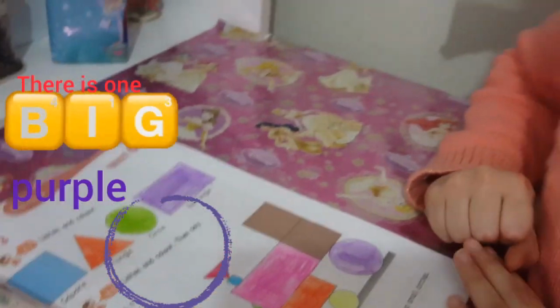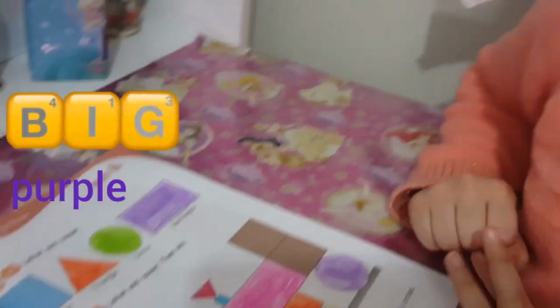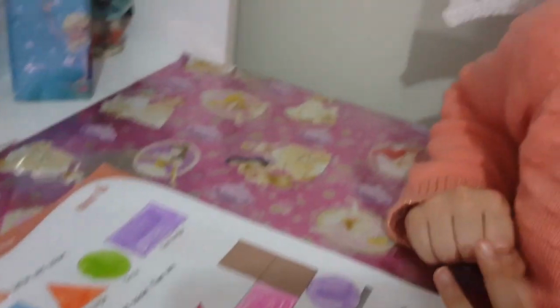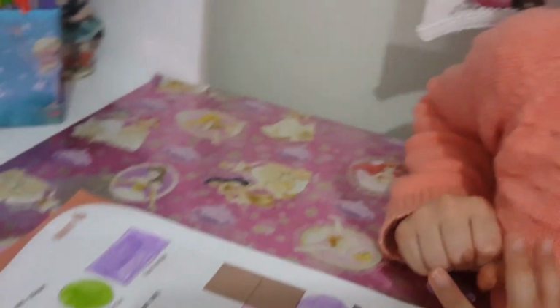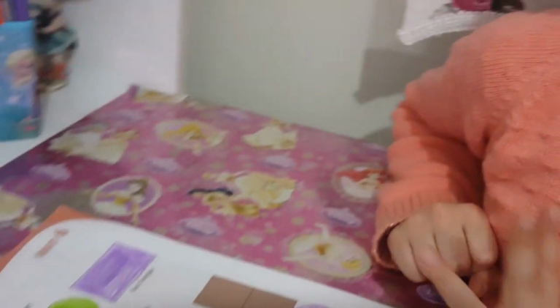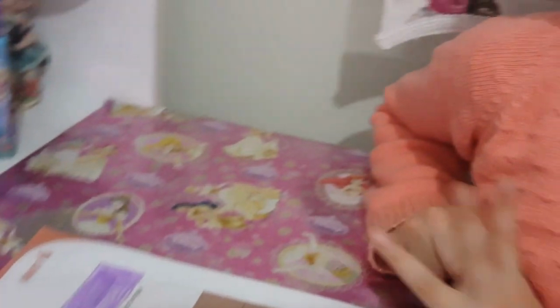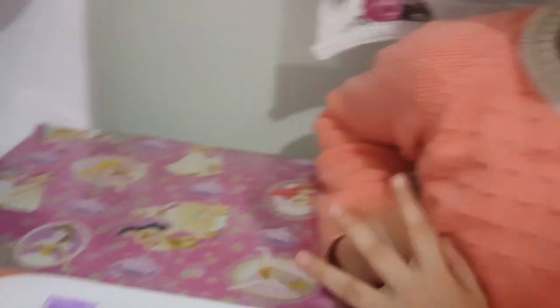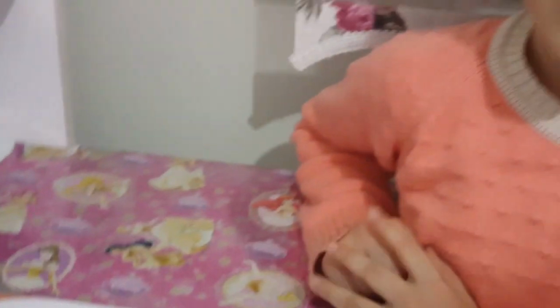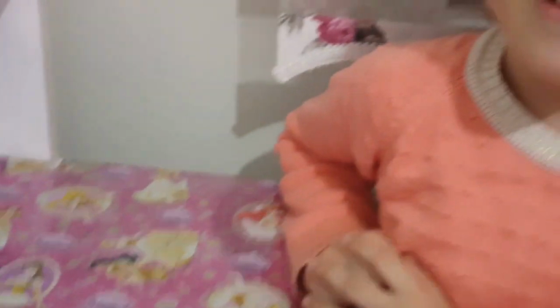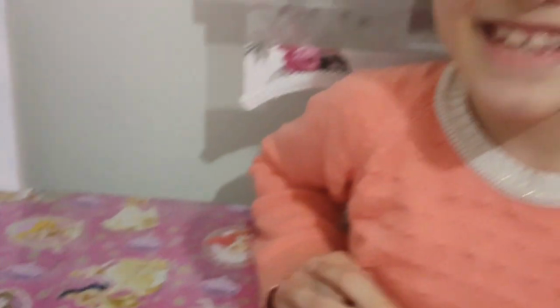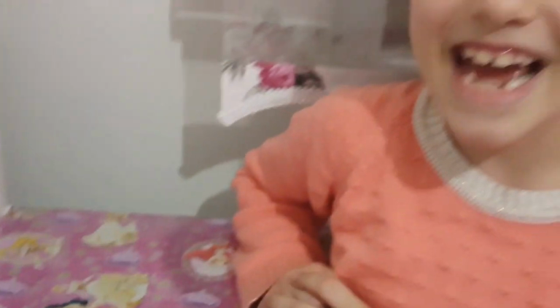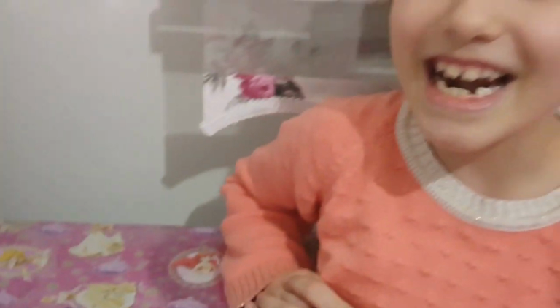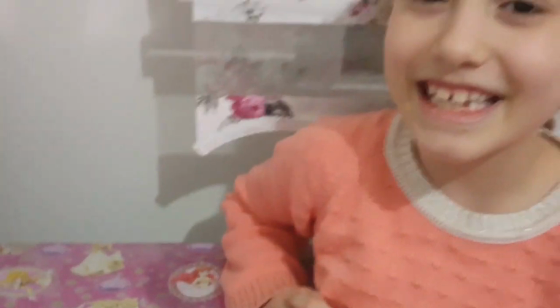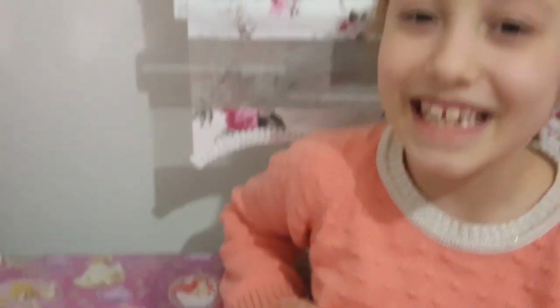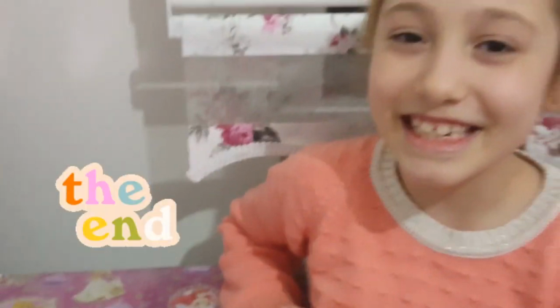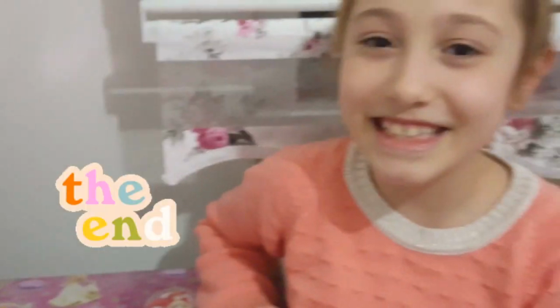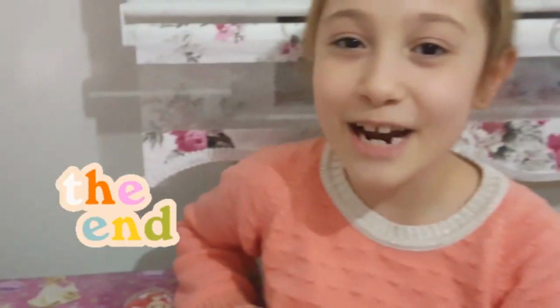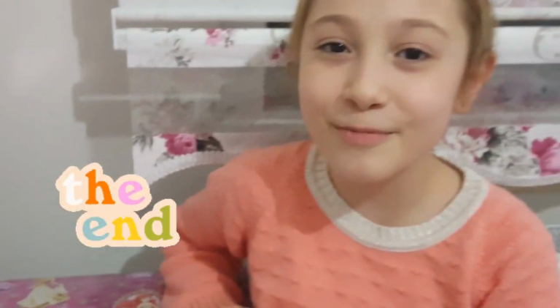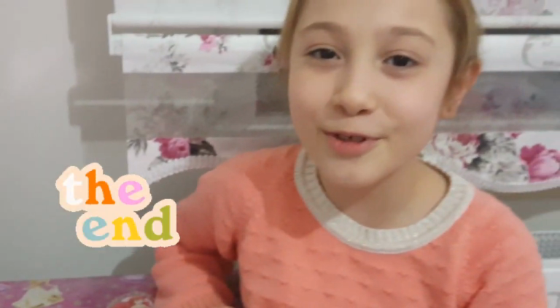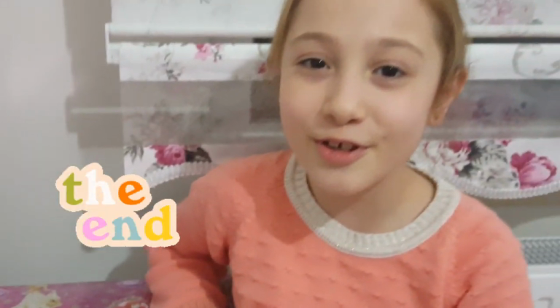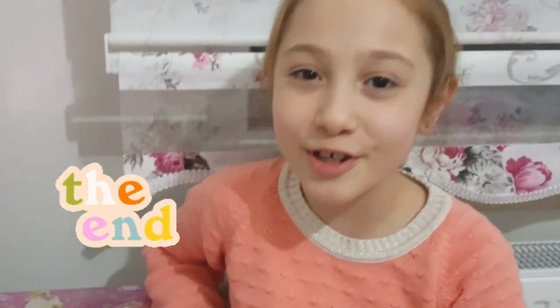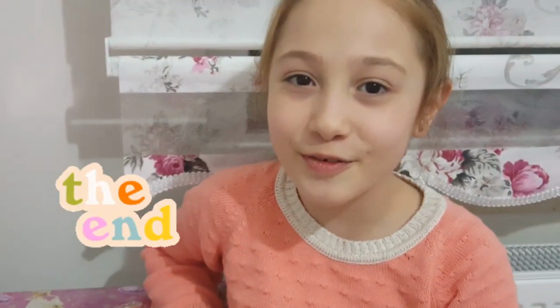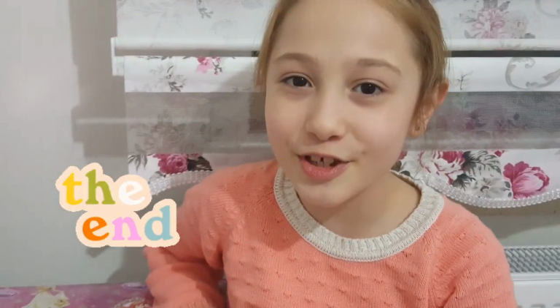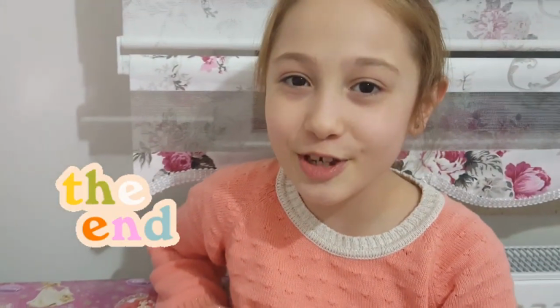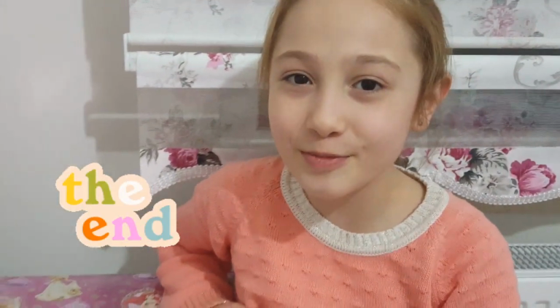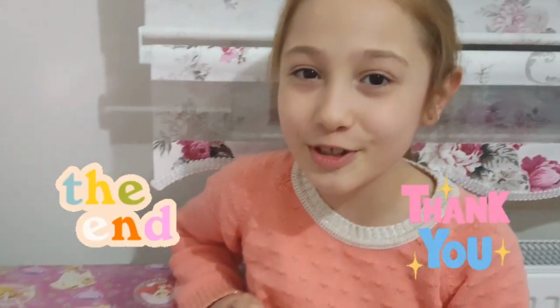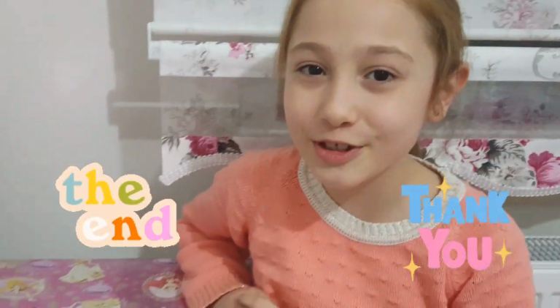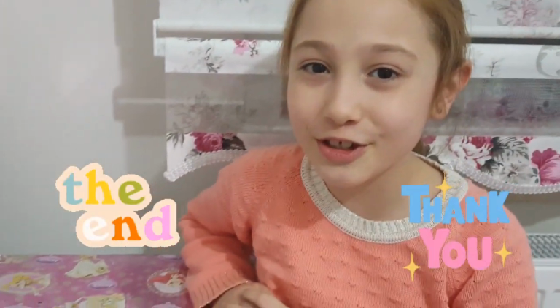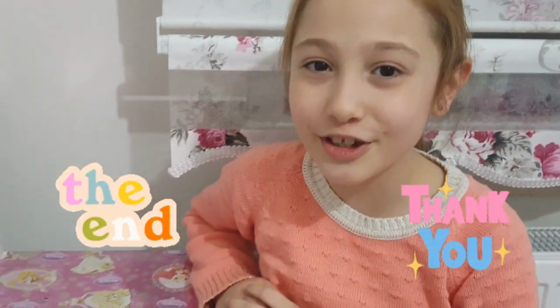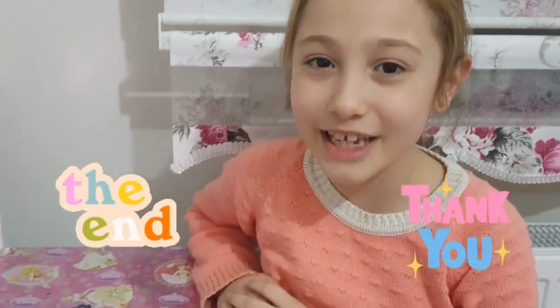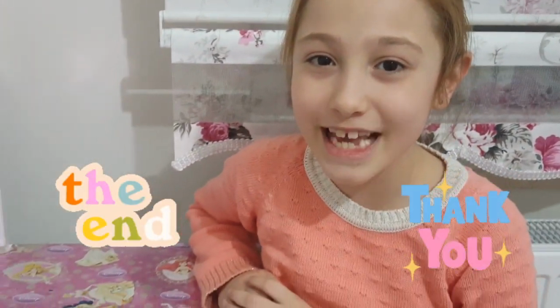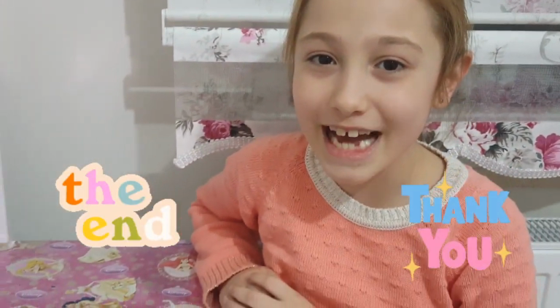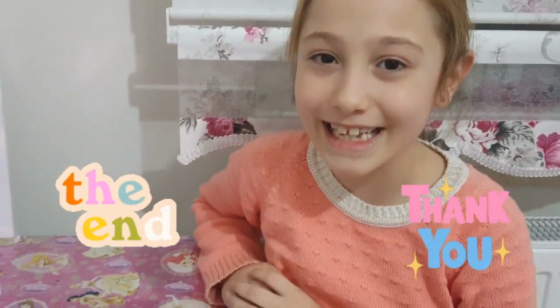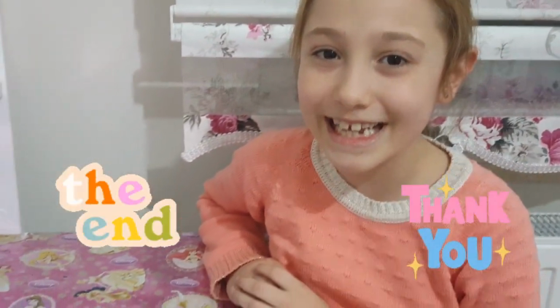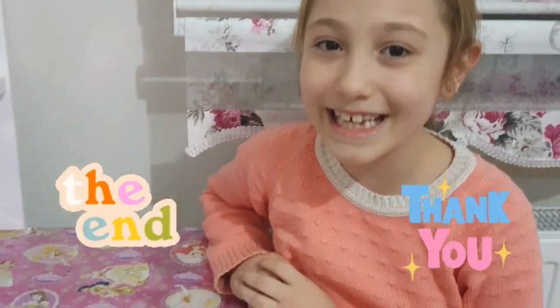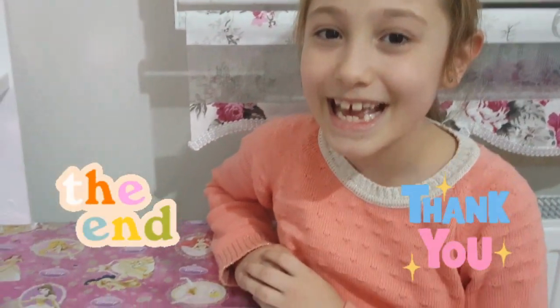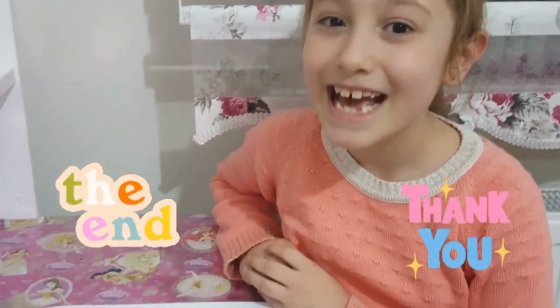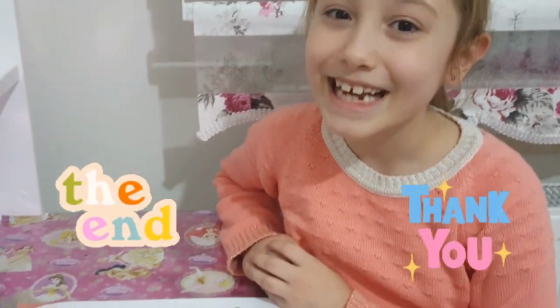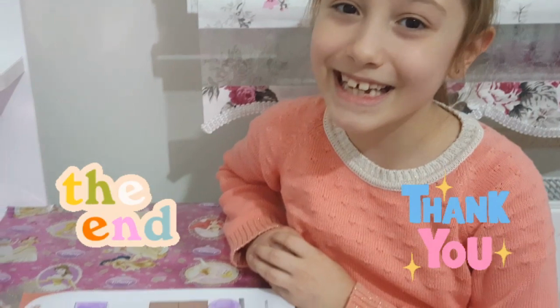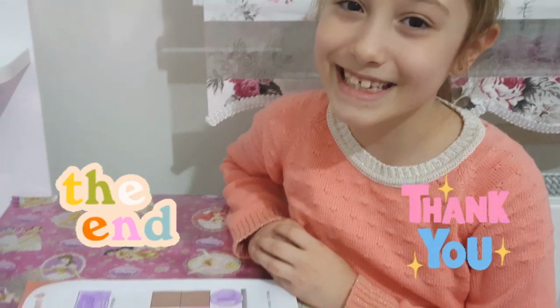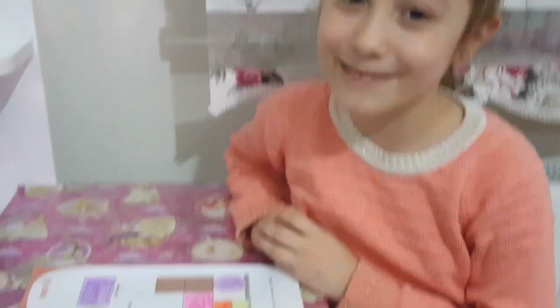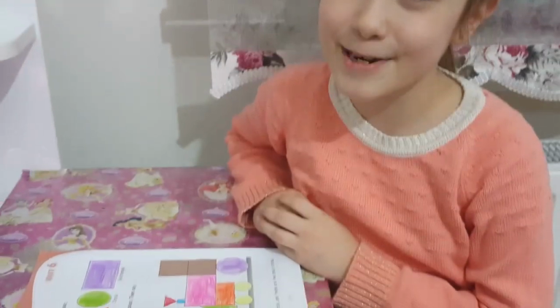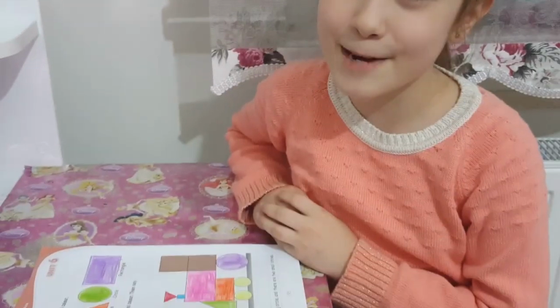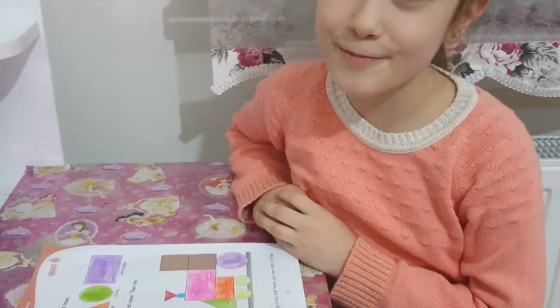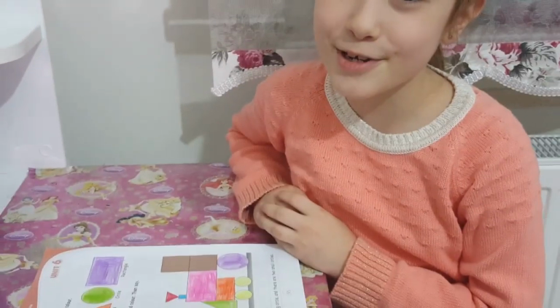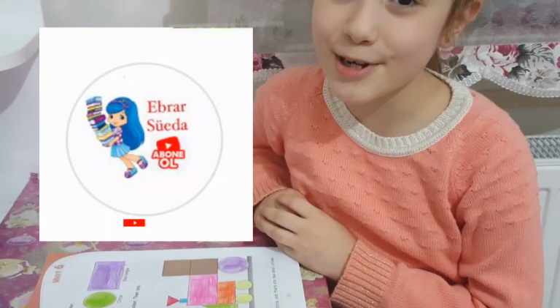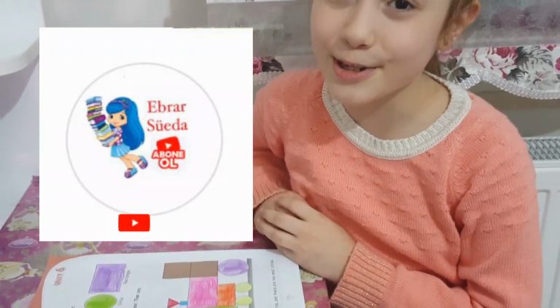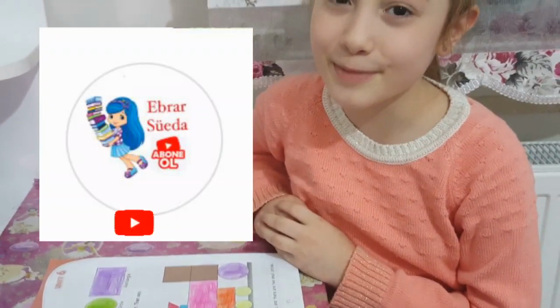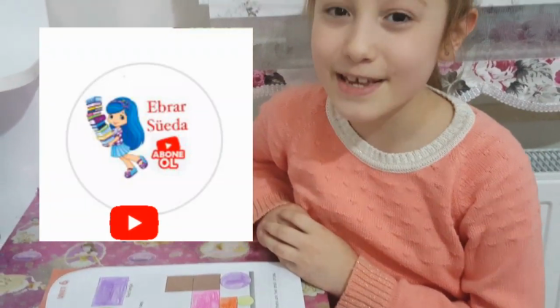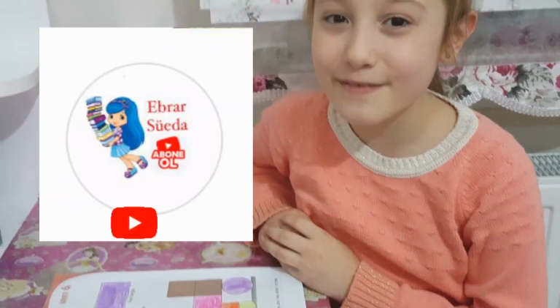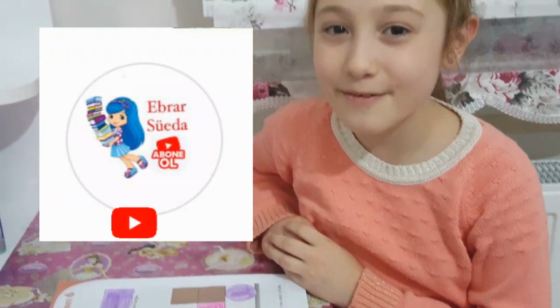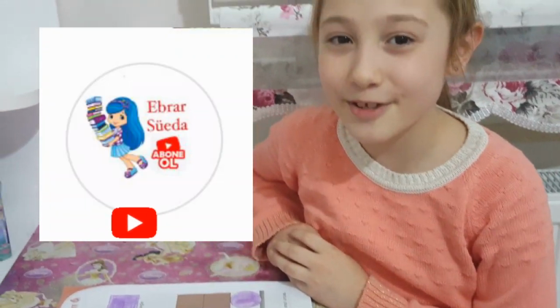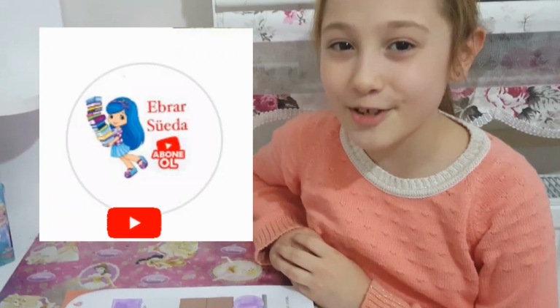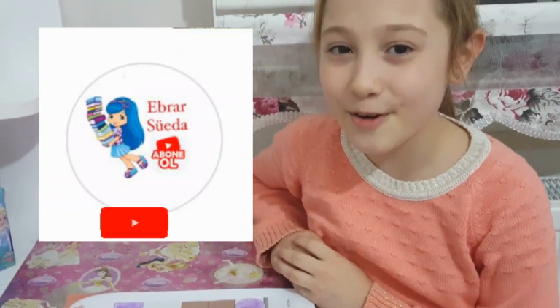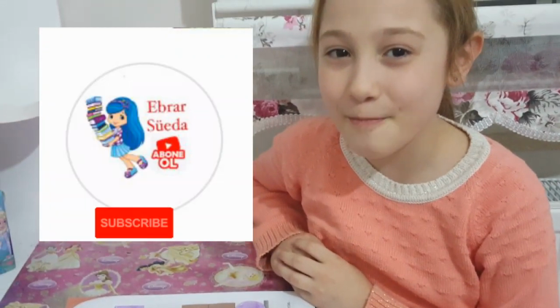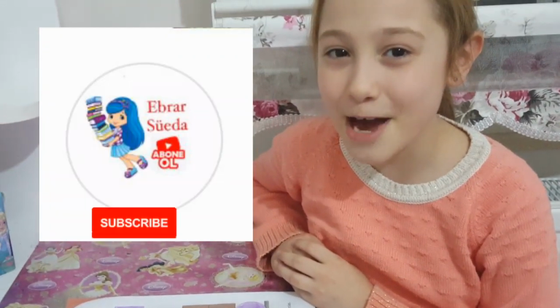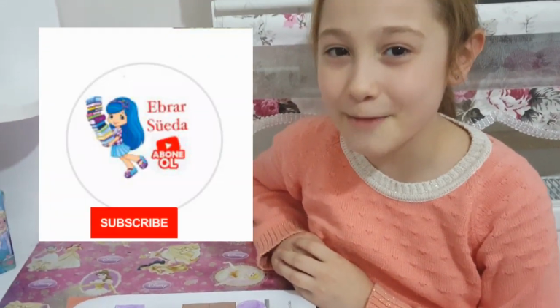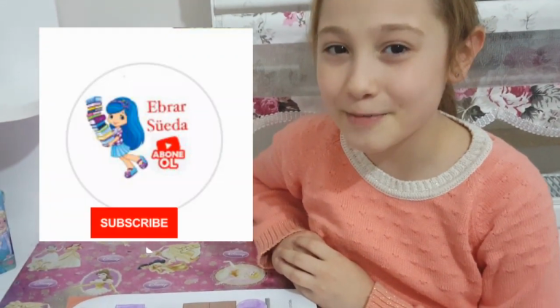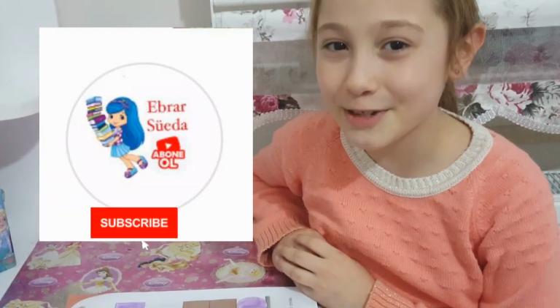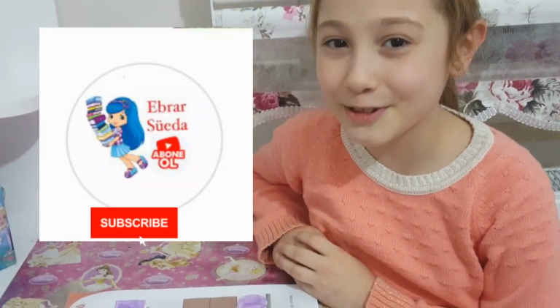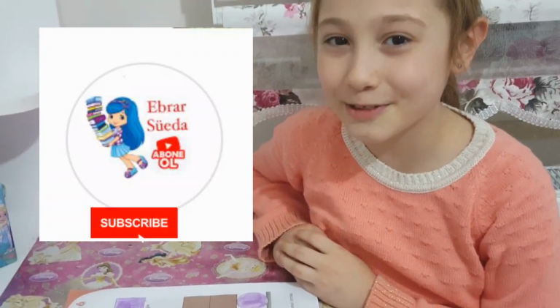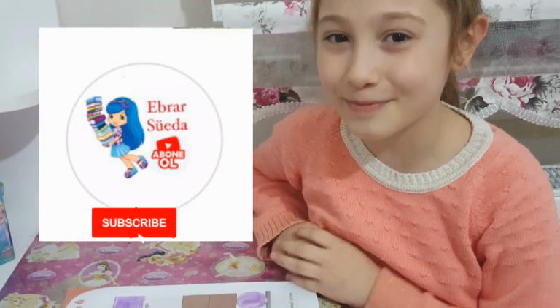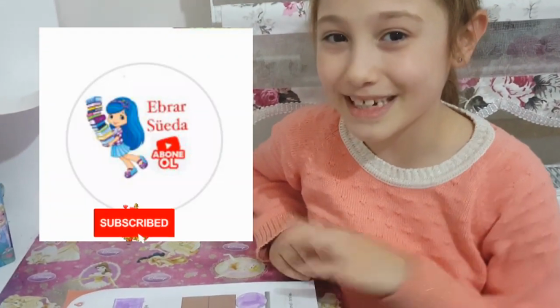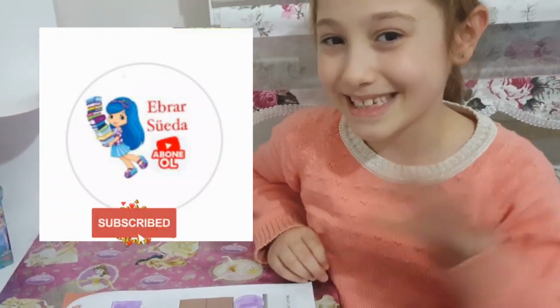Evet arkadaşlar, bugünkü videomuzun sonuna geldik. Kanalıma abone olmayı ve videomu beğenmeyi unutmayın.